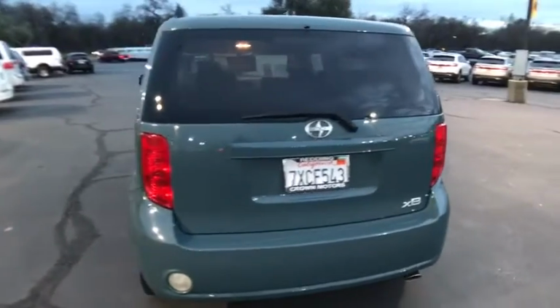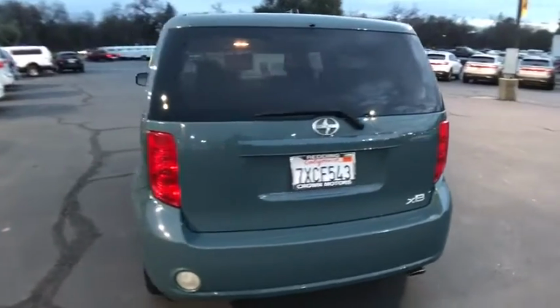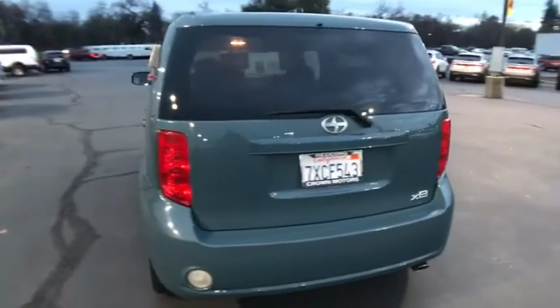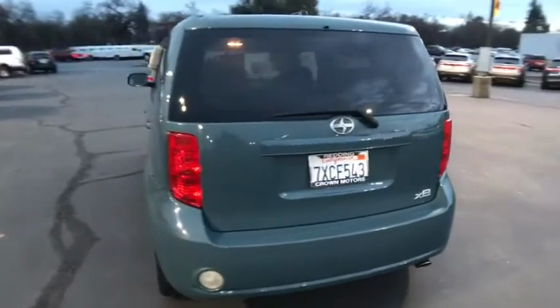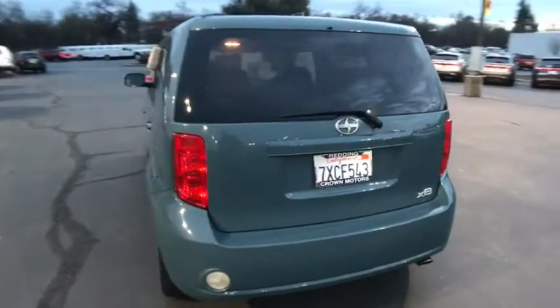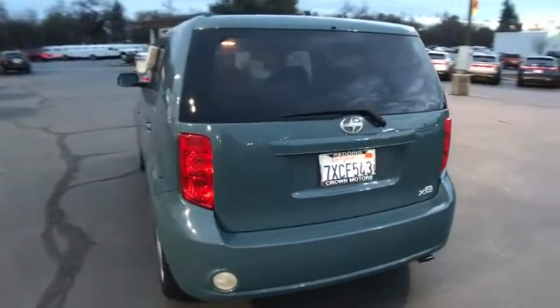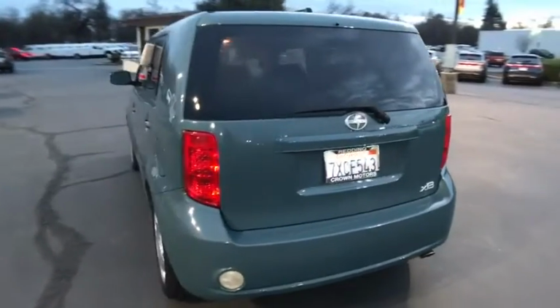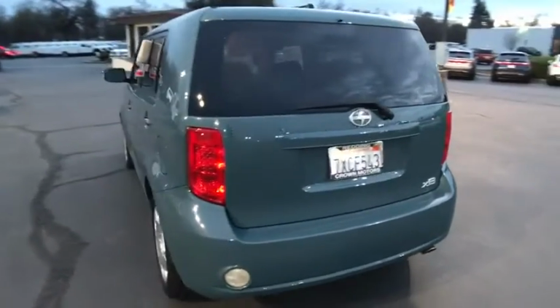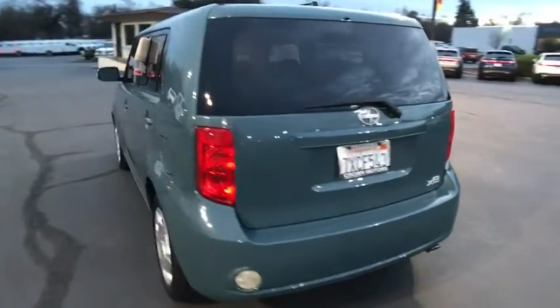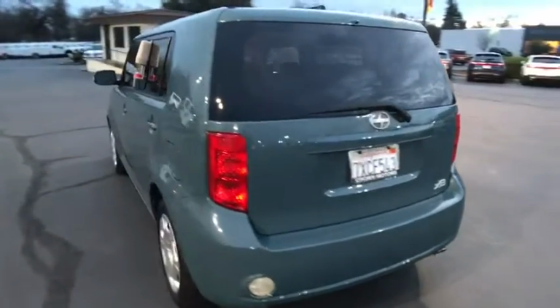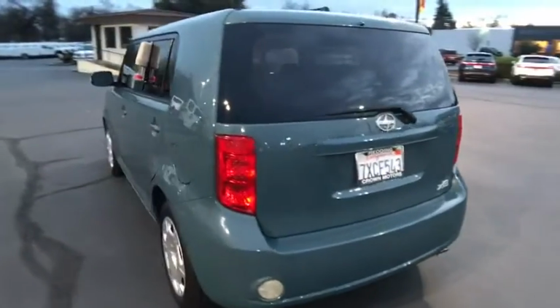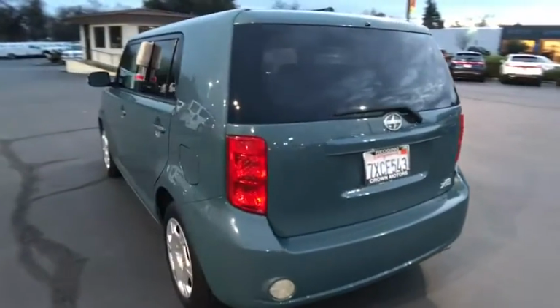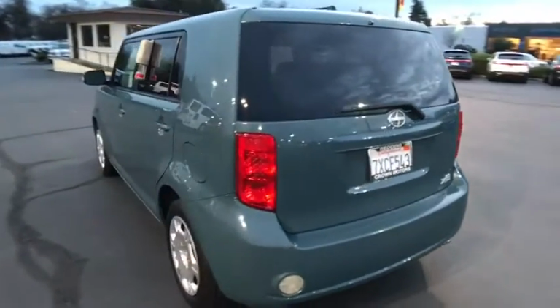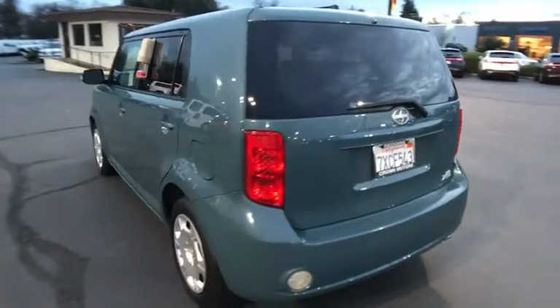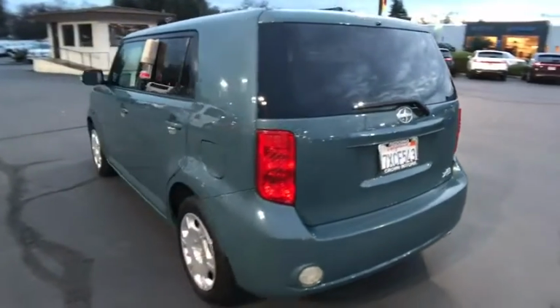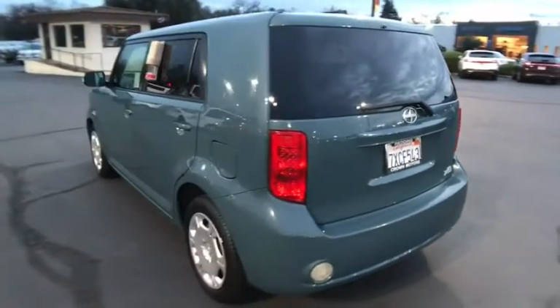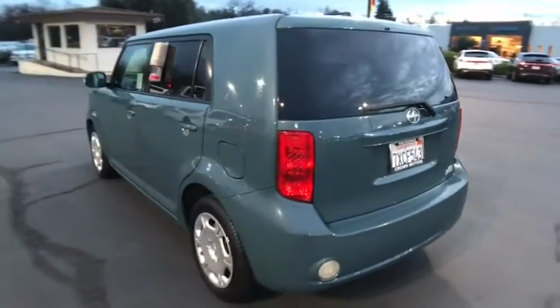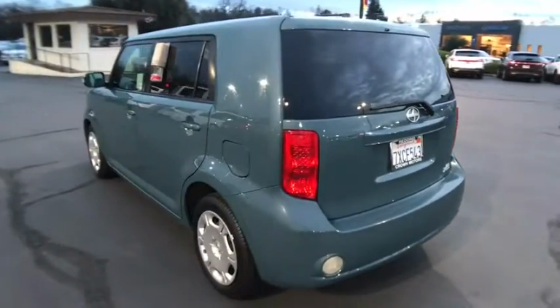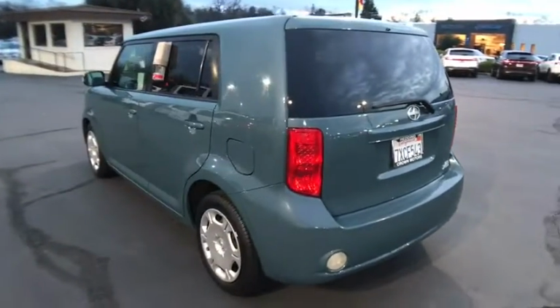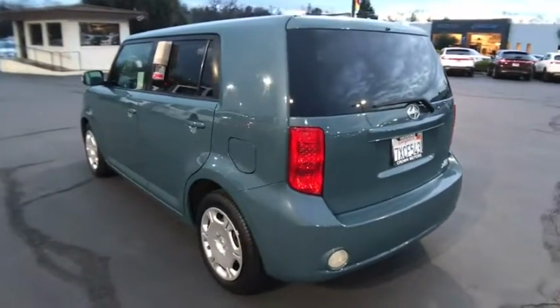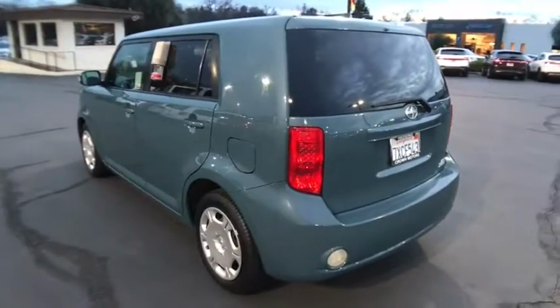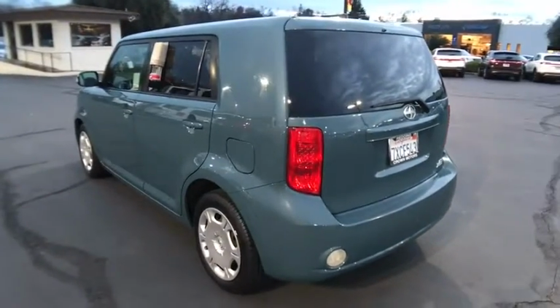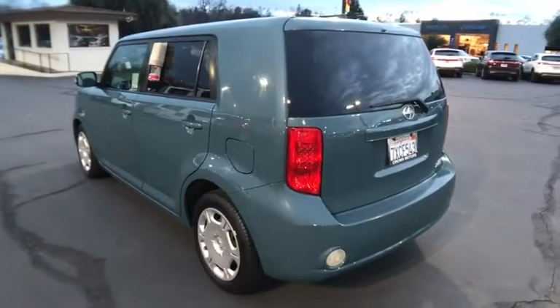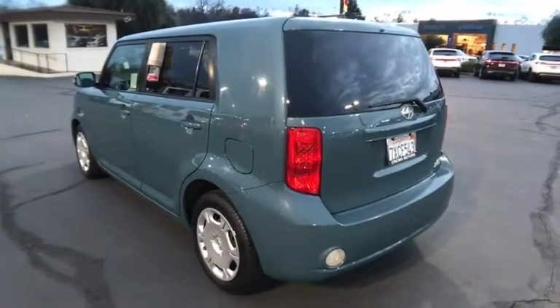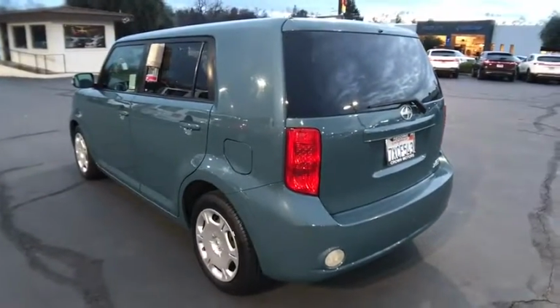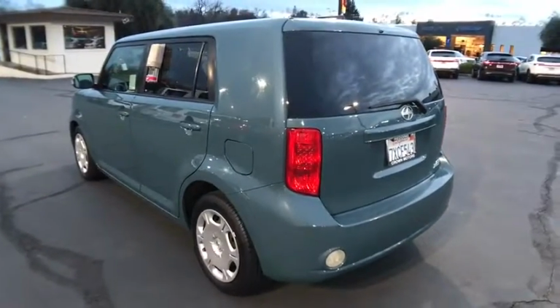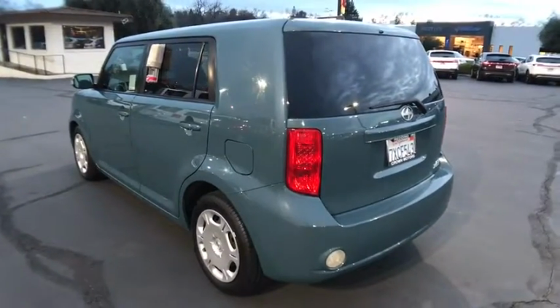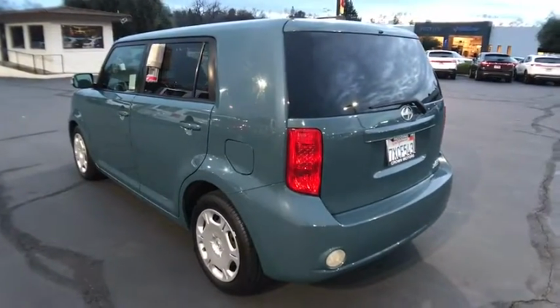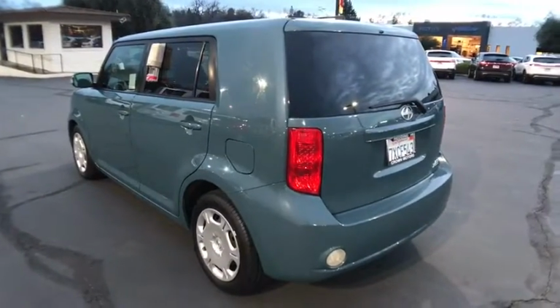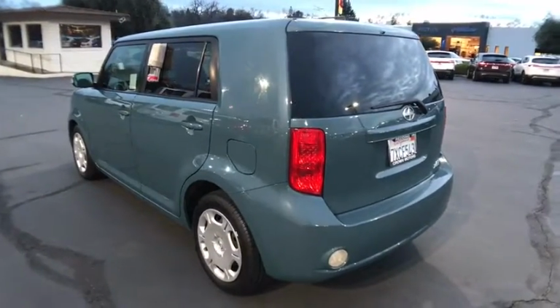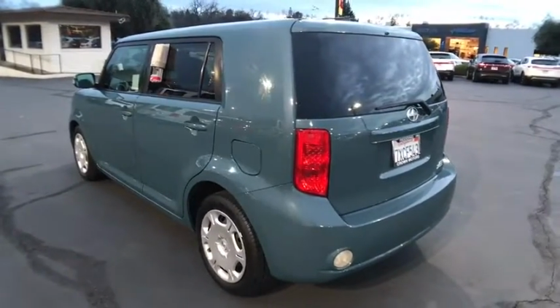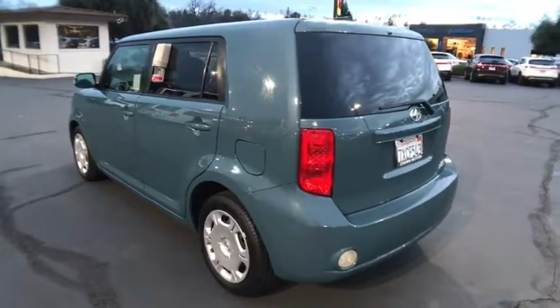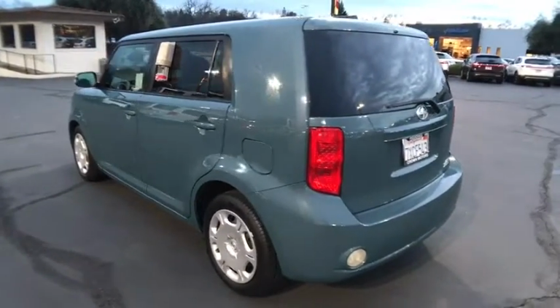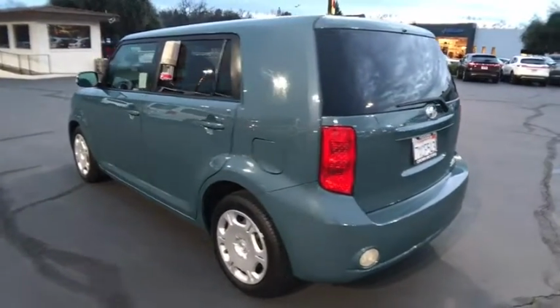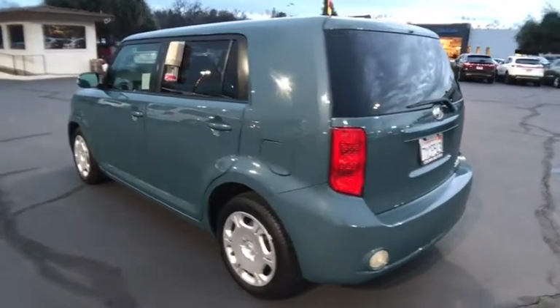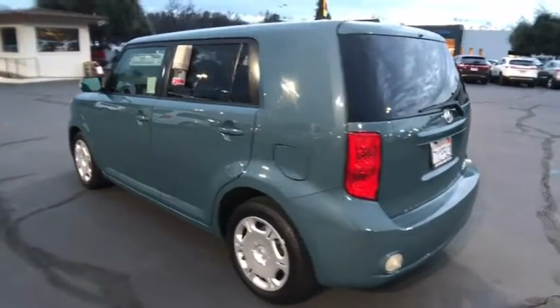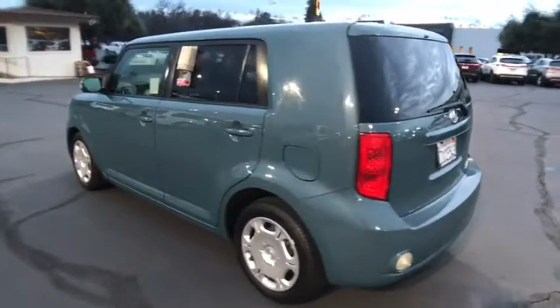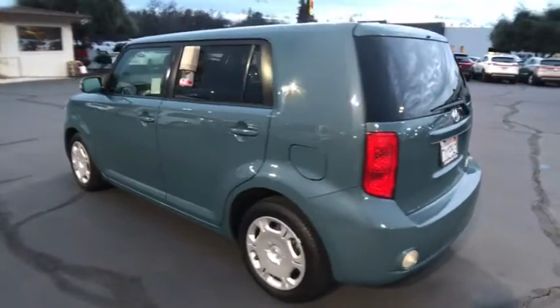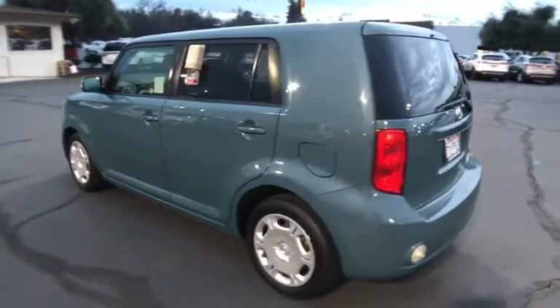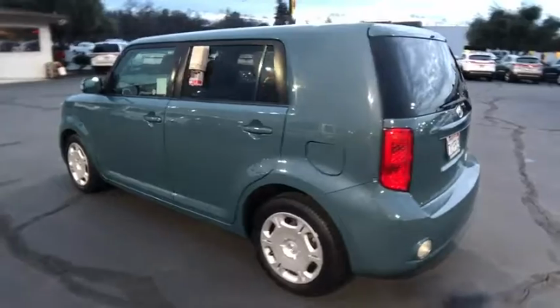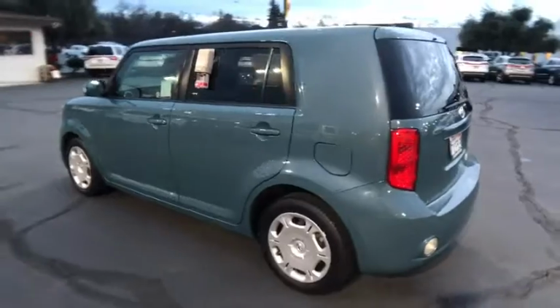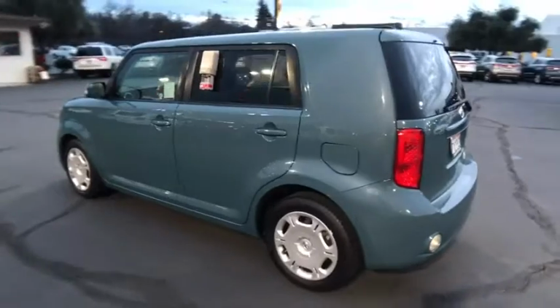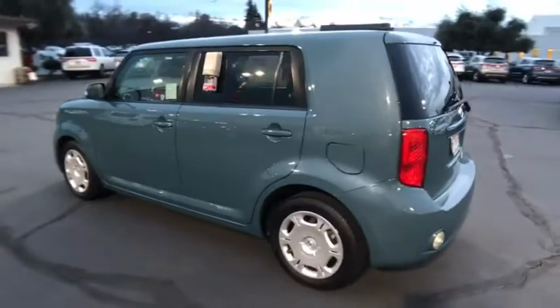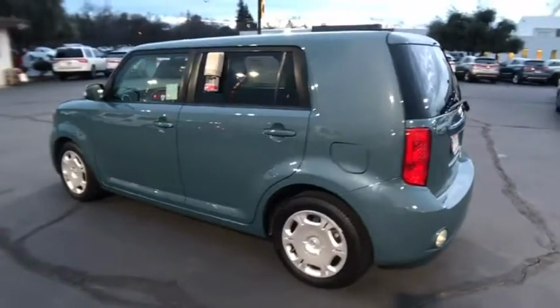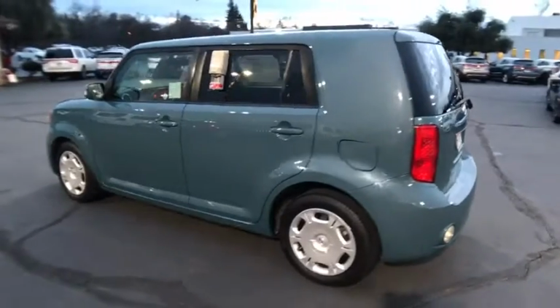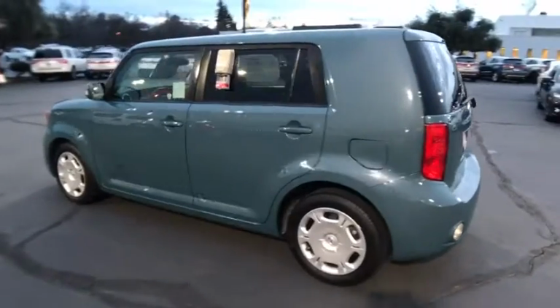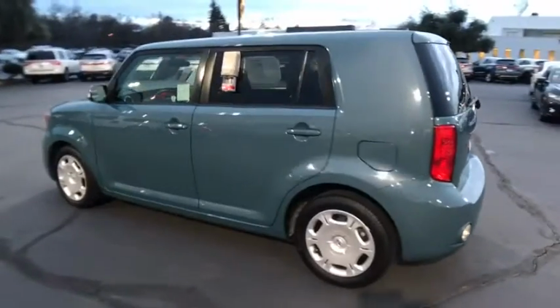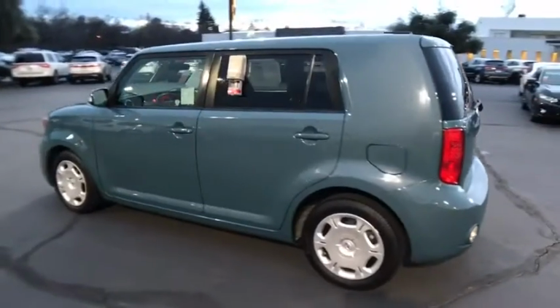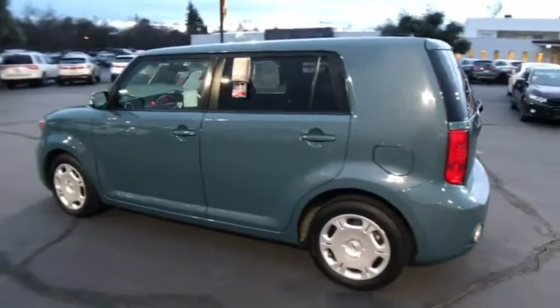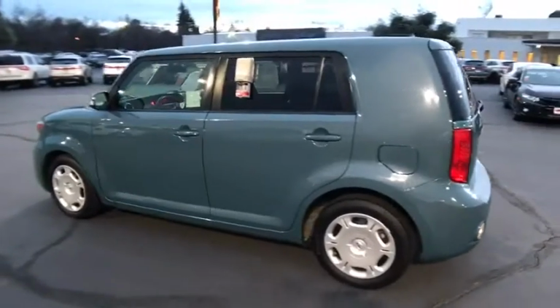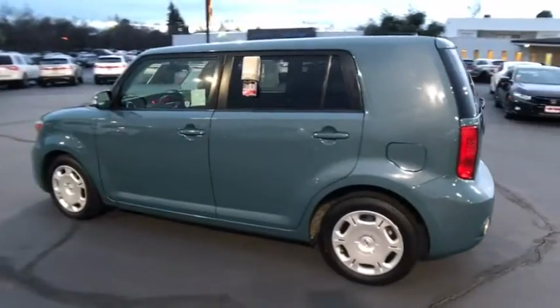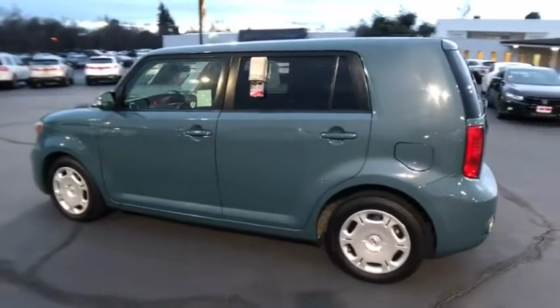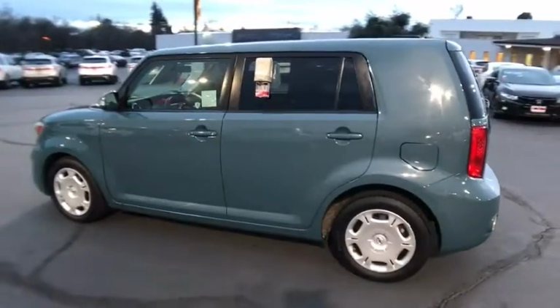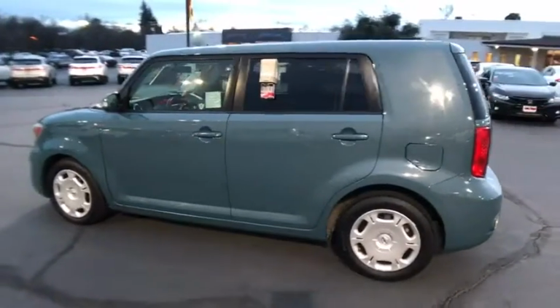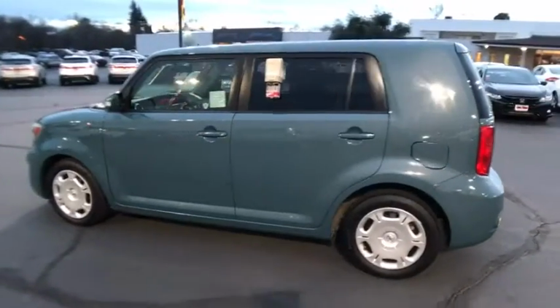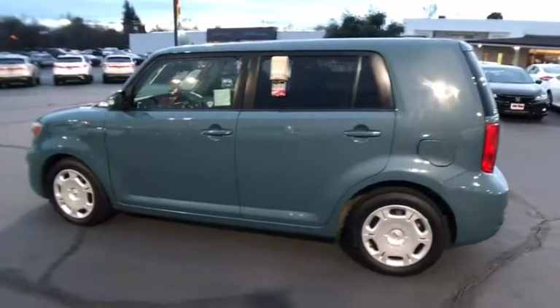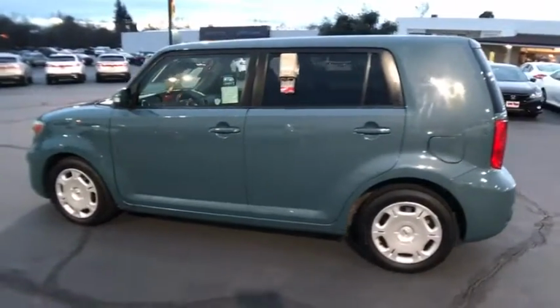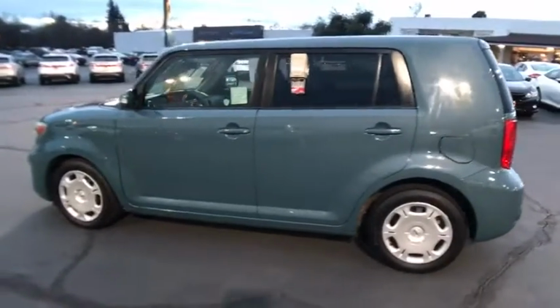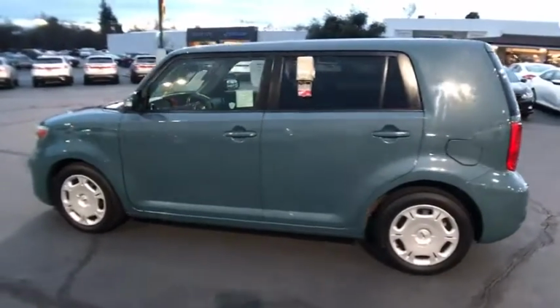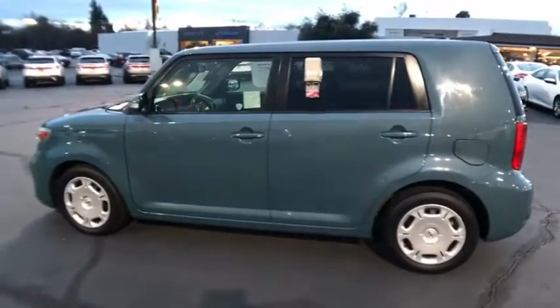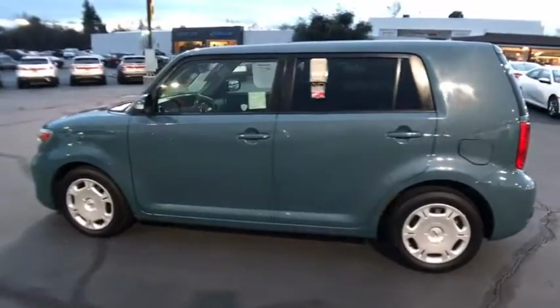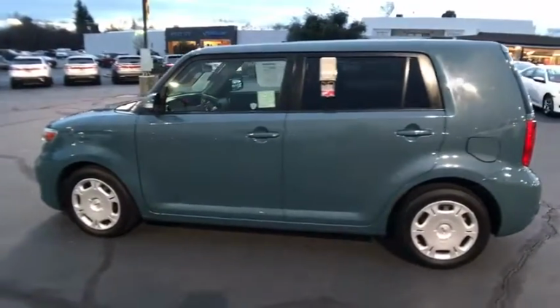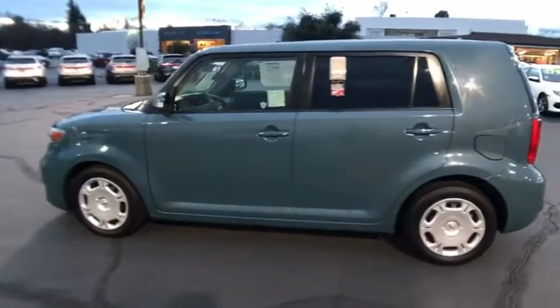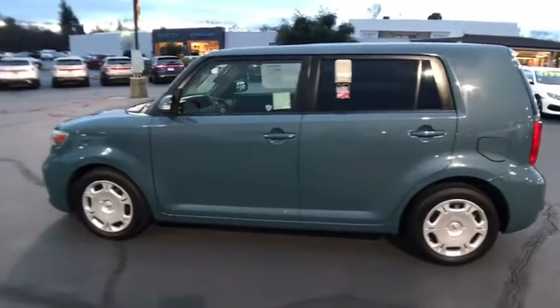This vehicle has less than 105,000 miles. Drive away with a great deal on this vehicle. Call or stop in today.